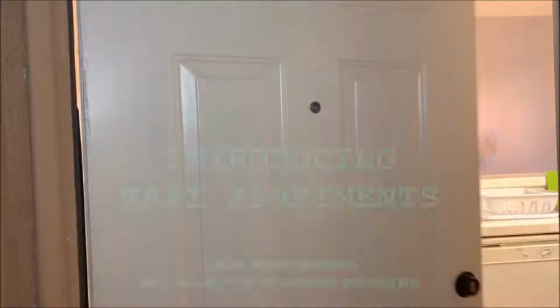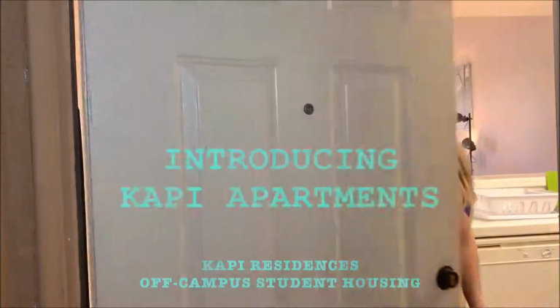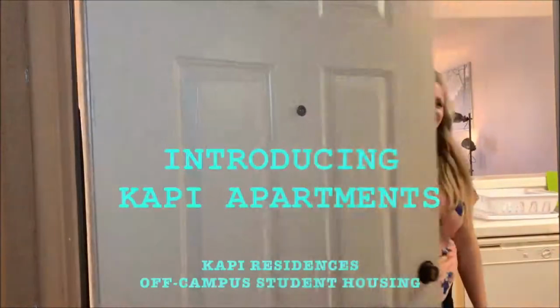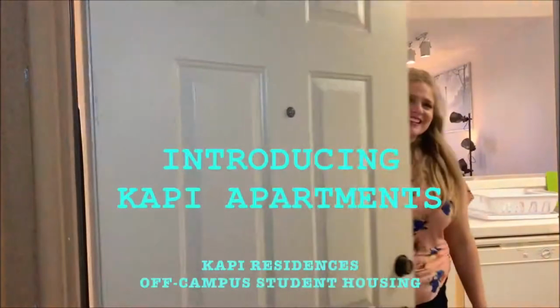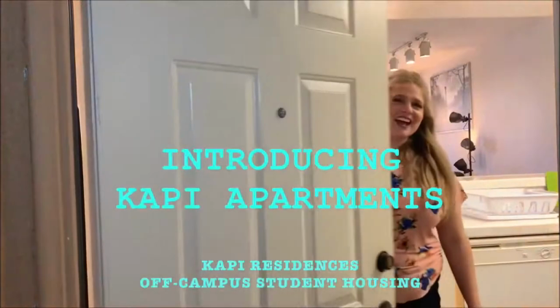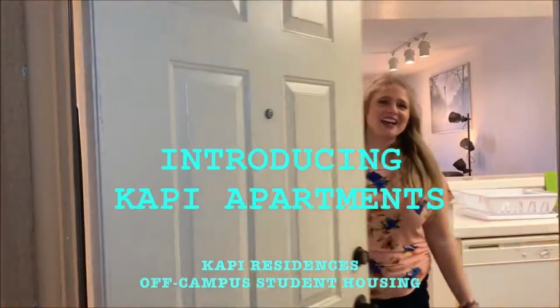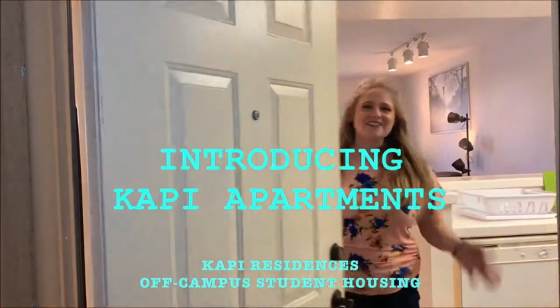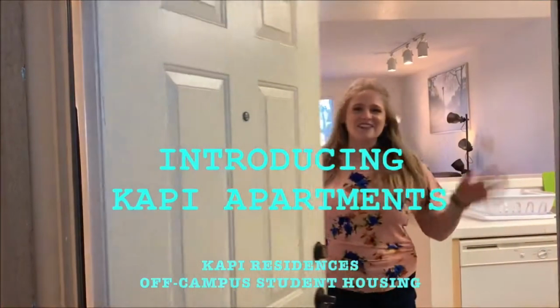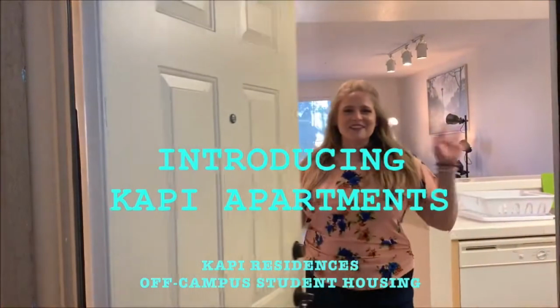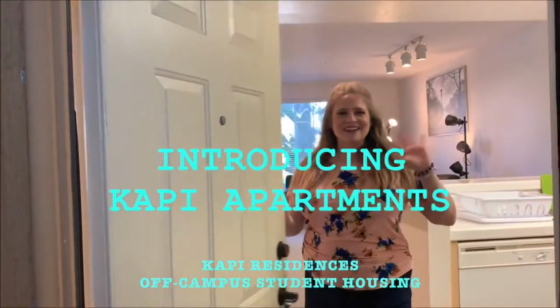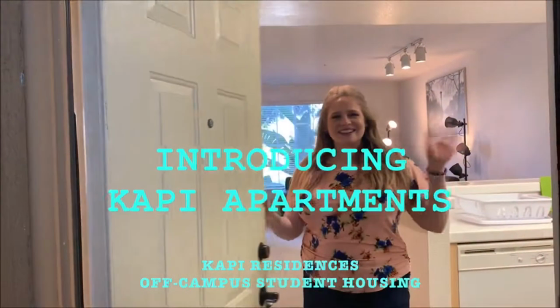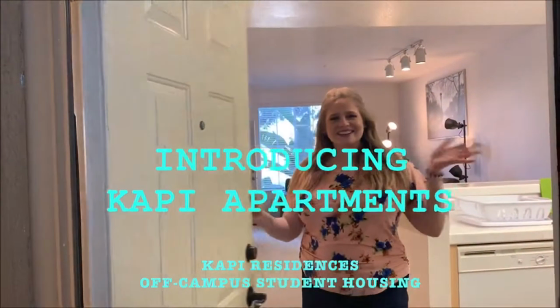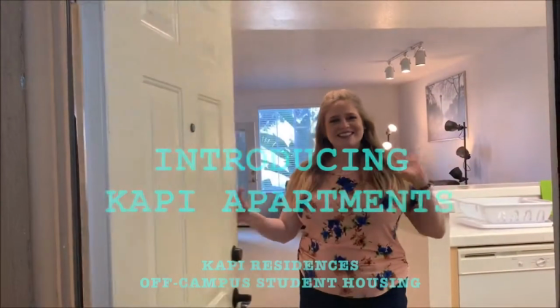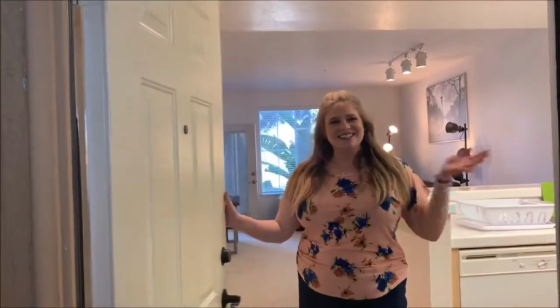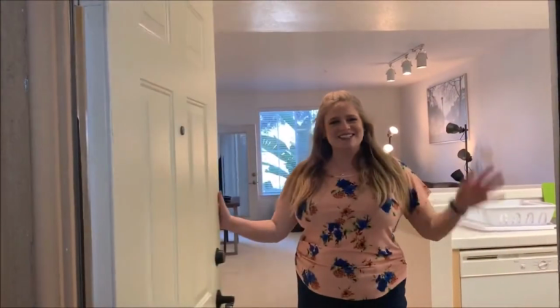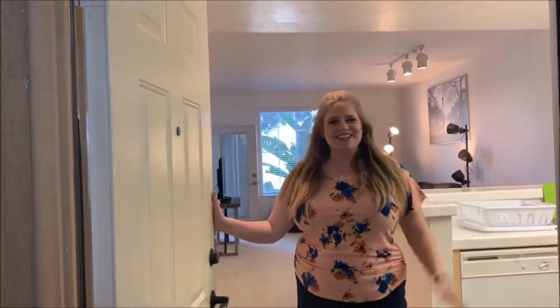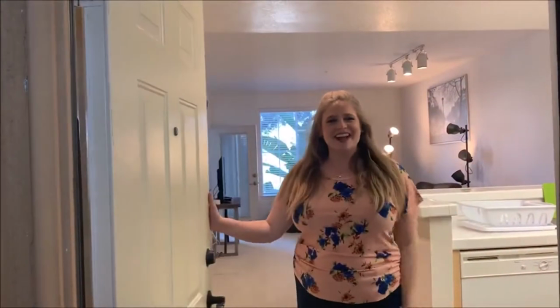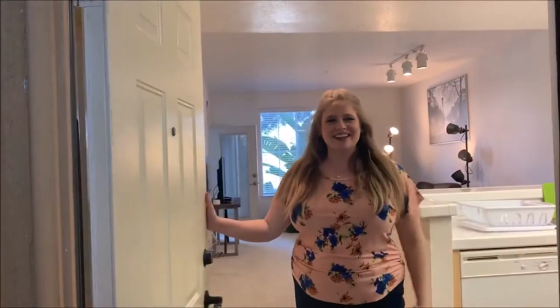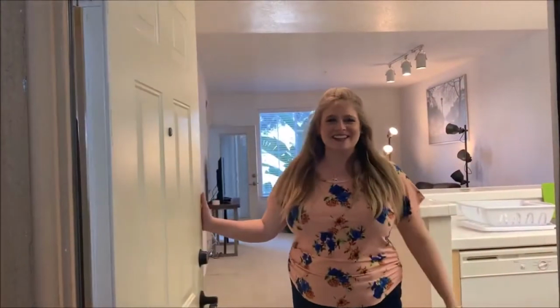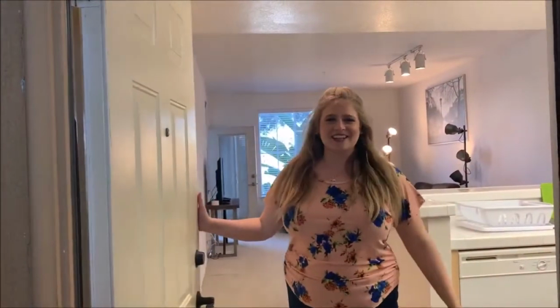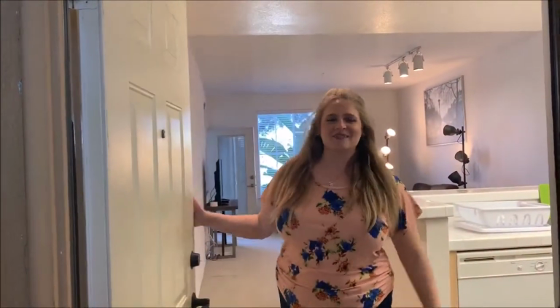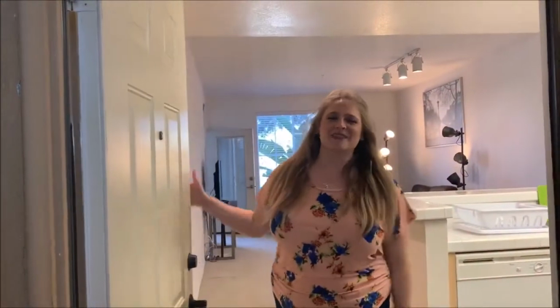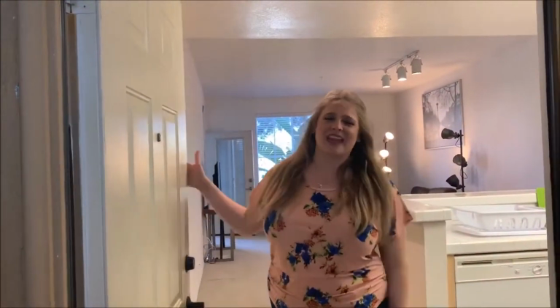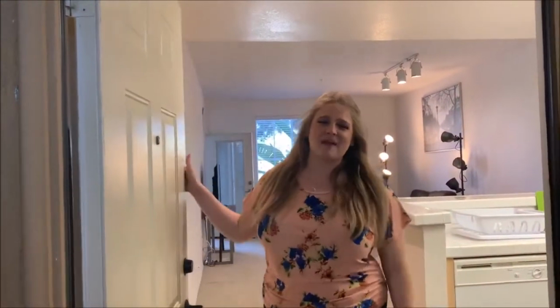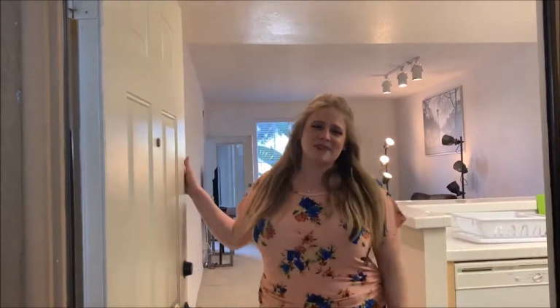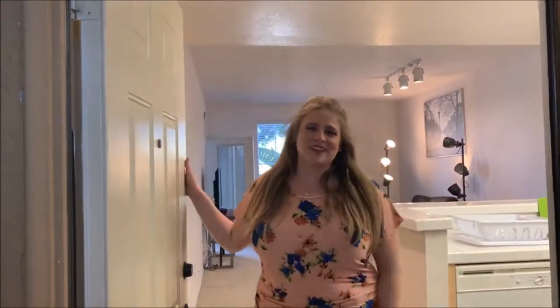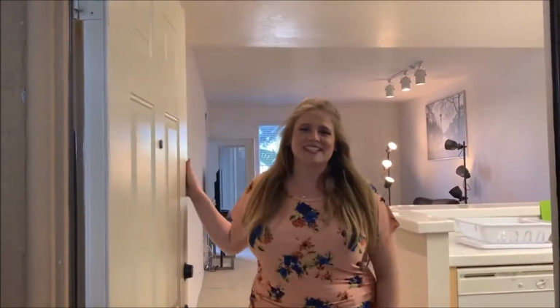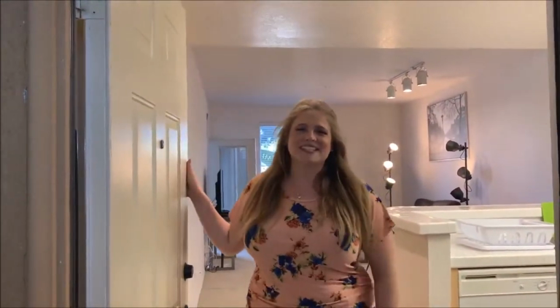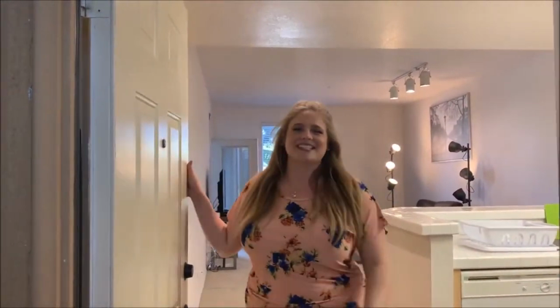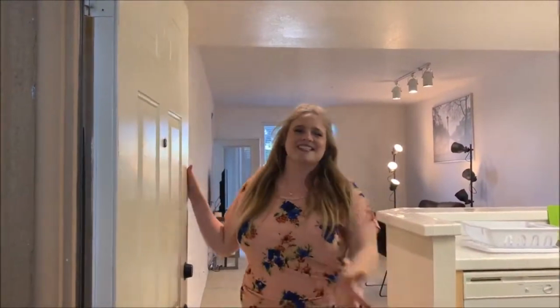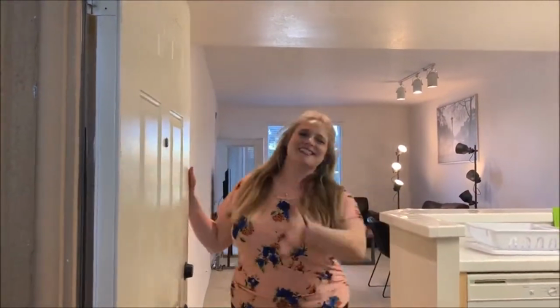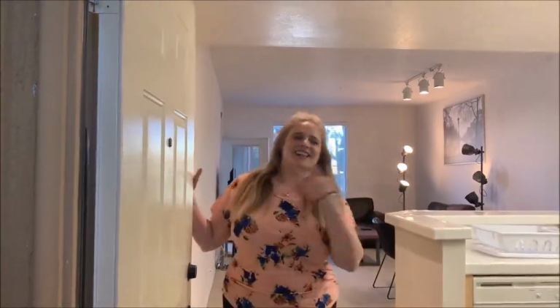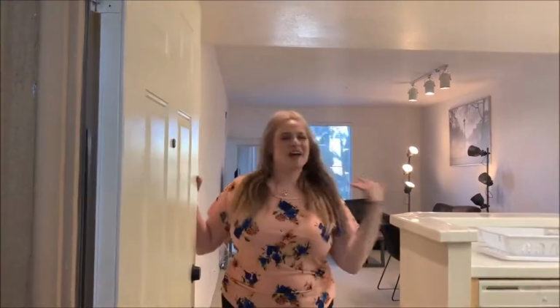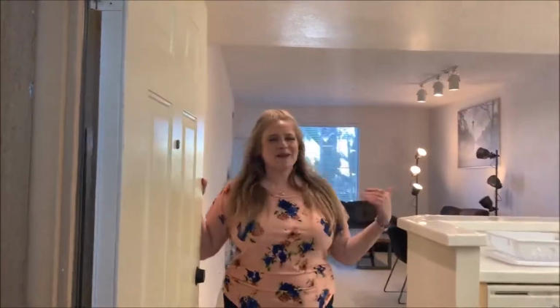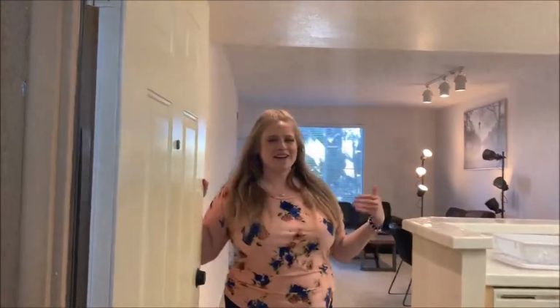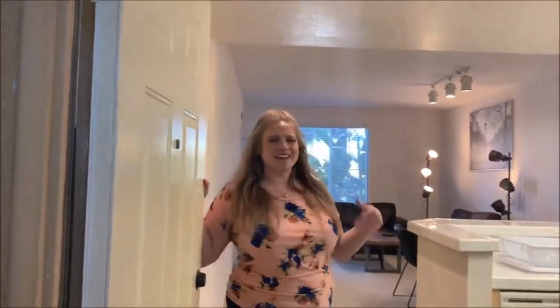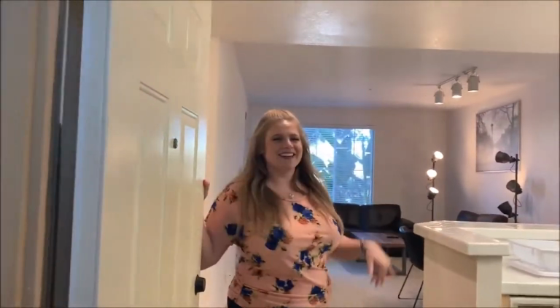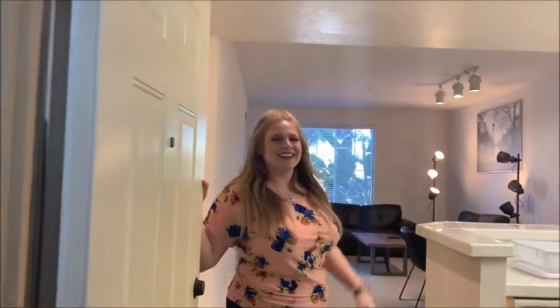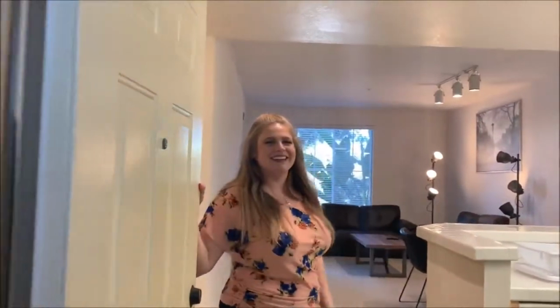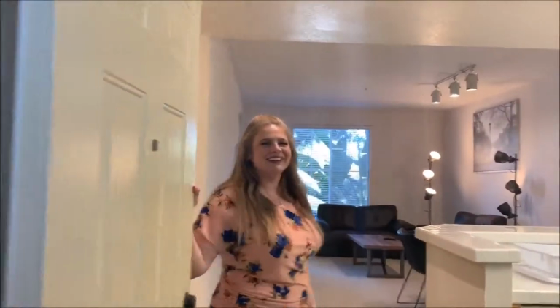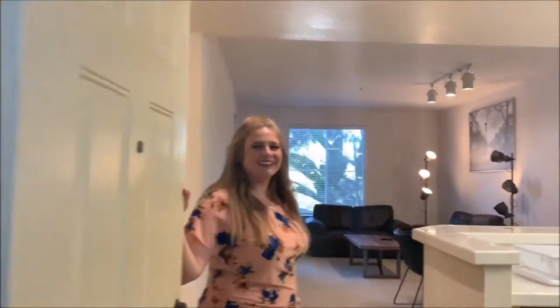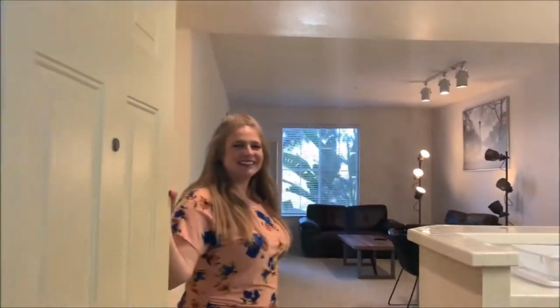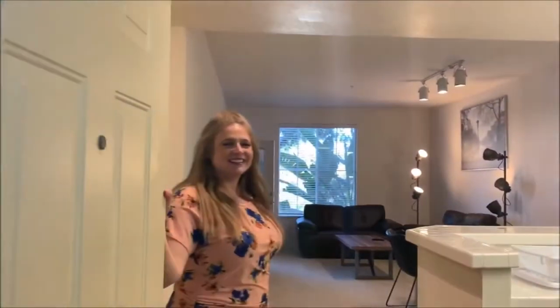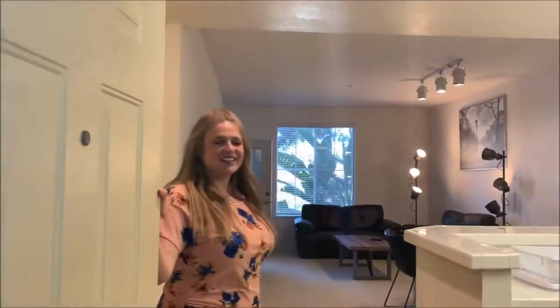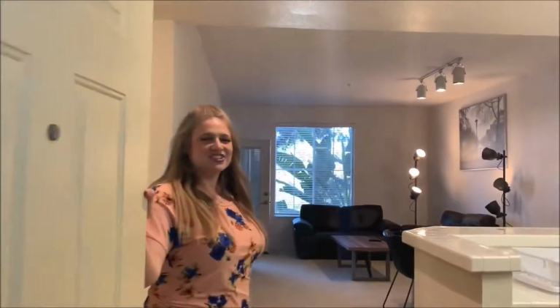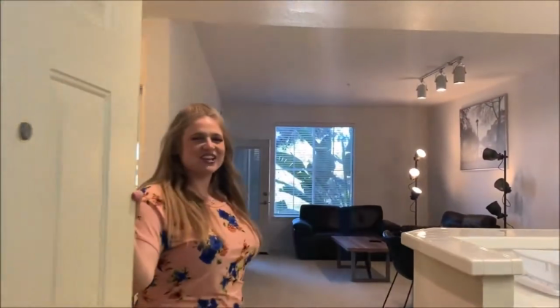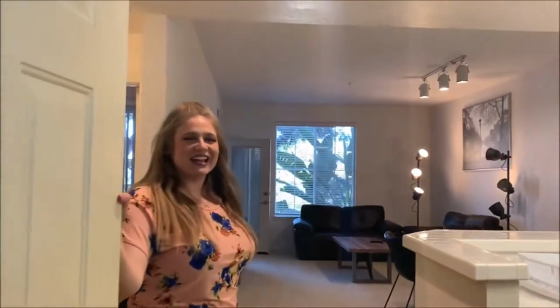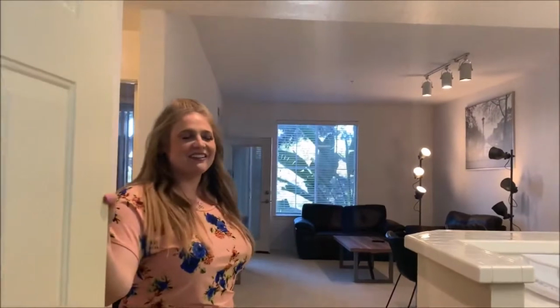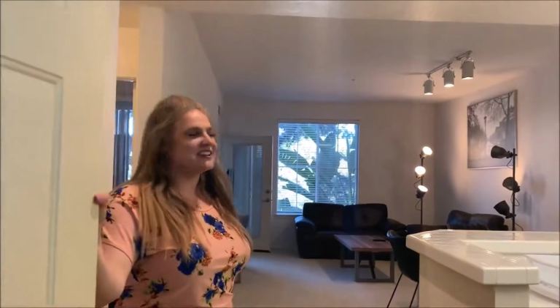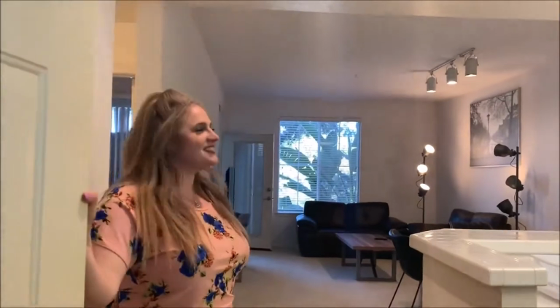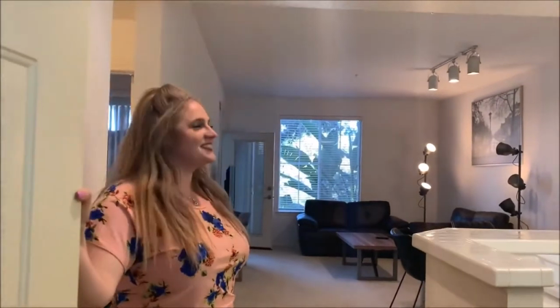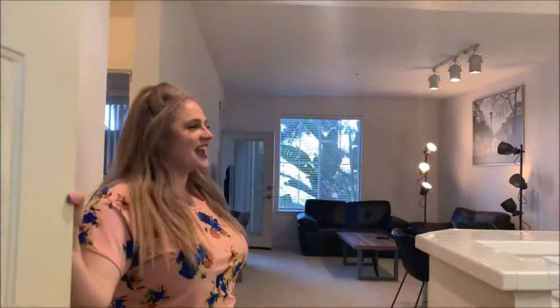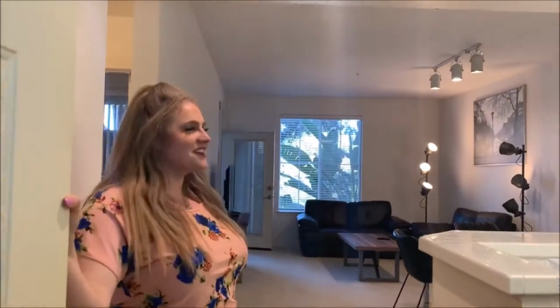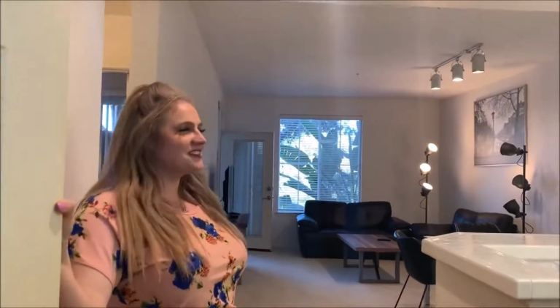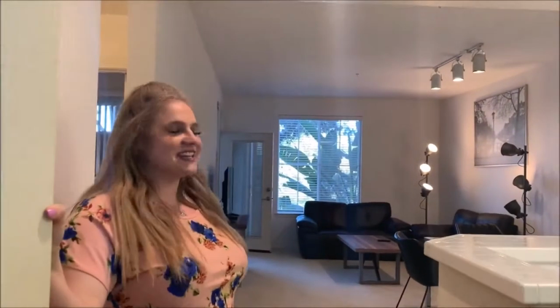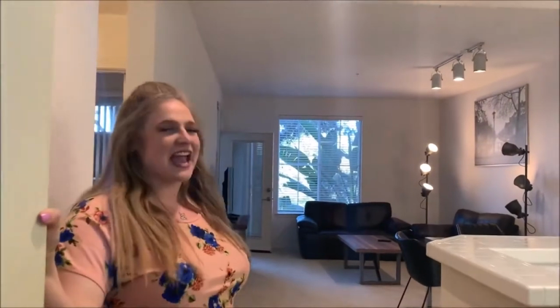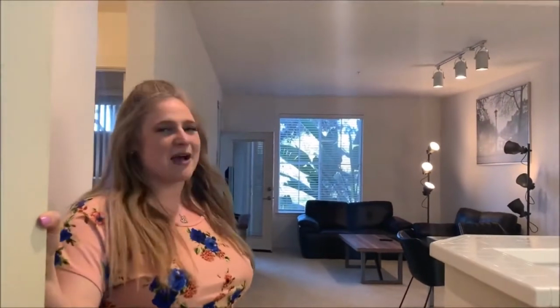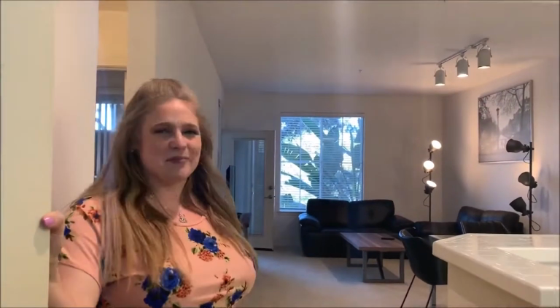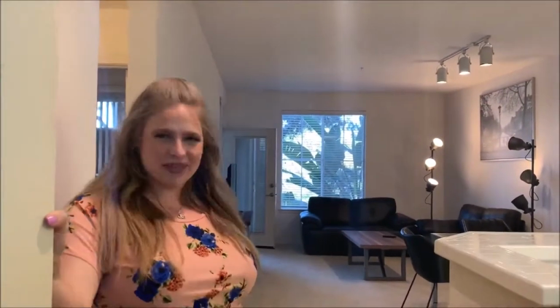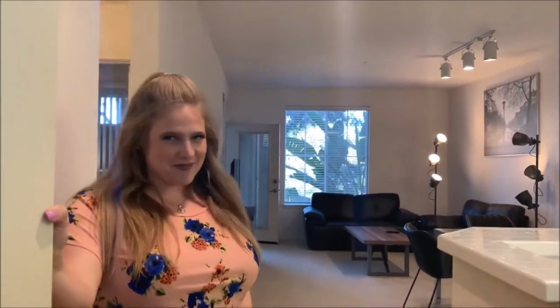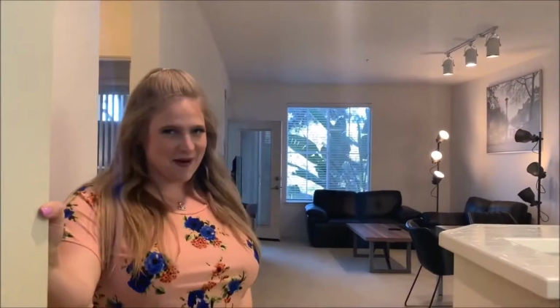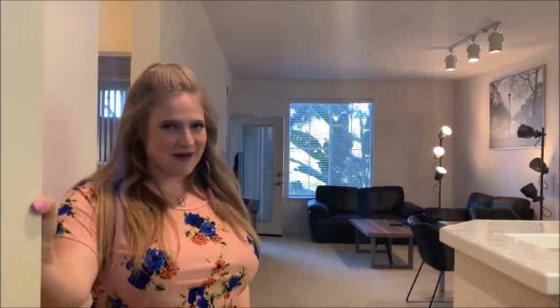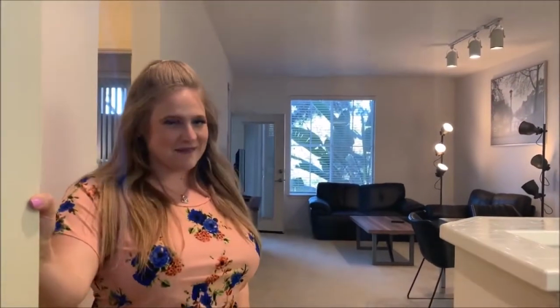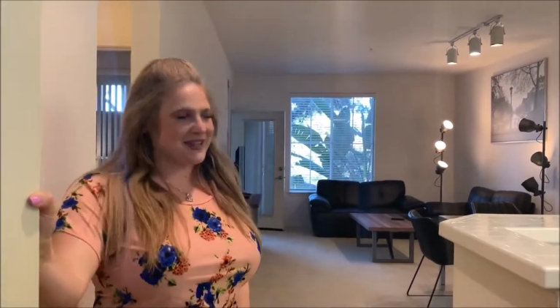Hi everyone! Jacqueline here with Cappy Residences. Come on in — let's check out a standard Cappy apartment.